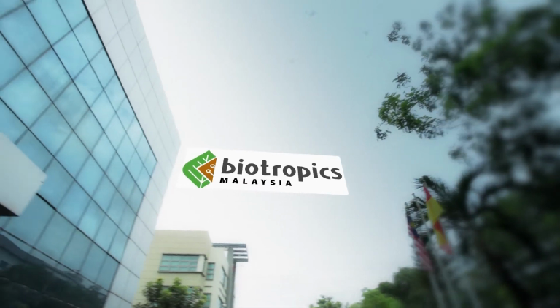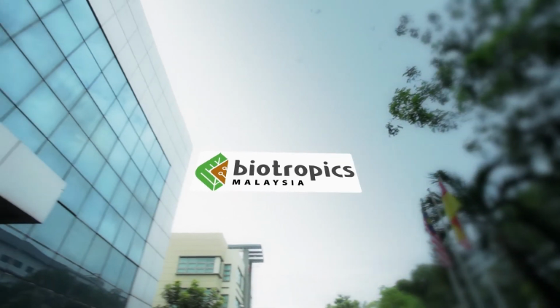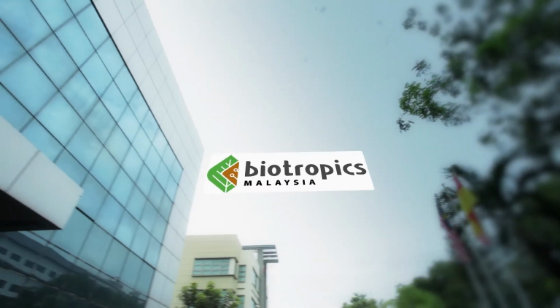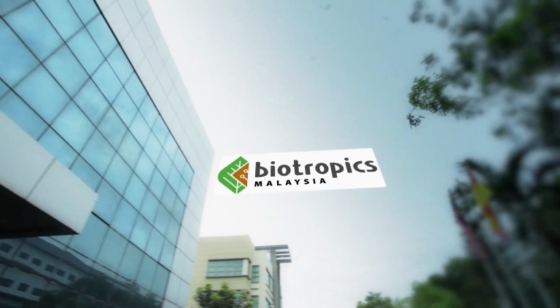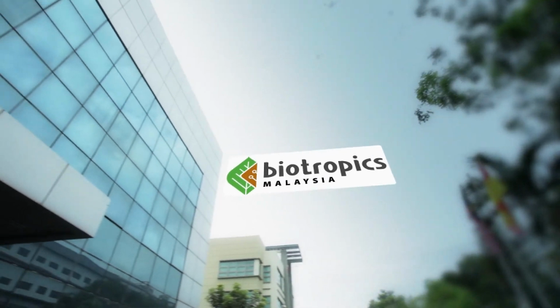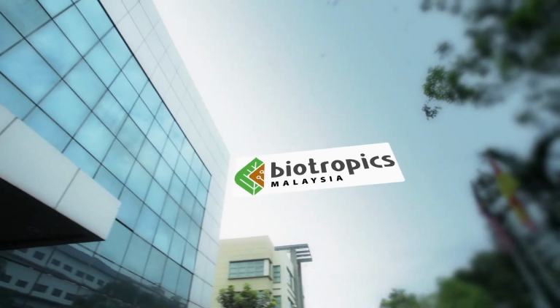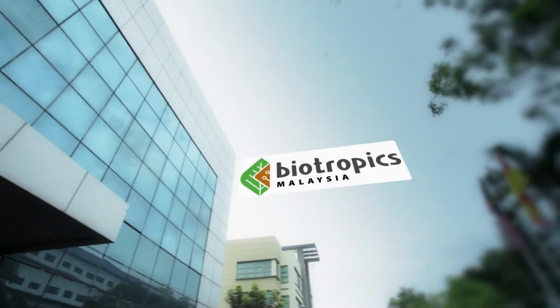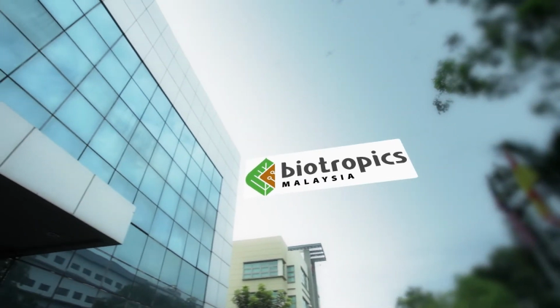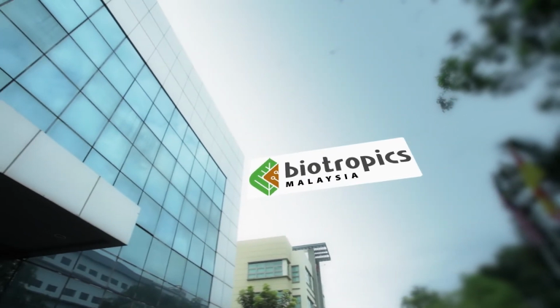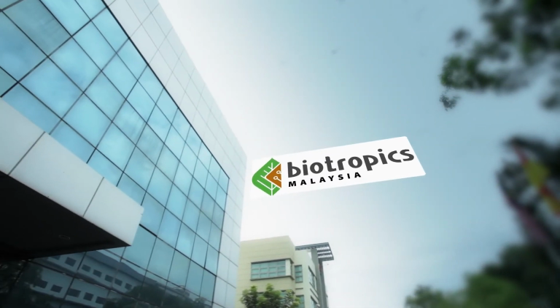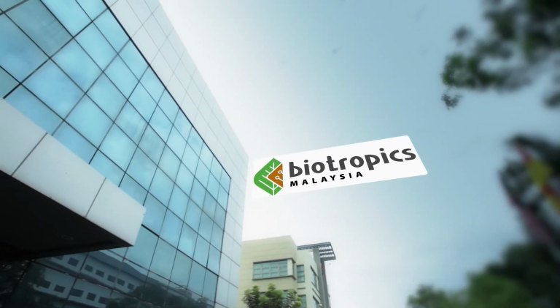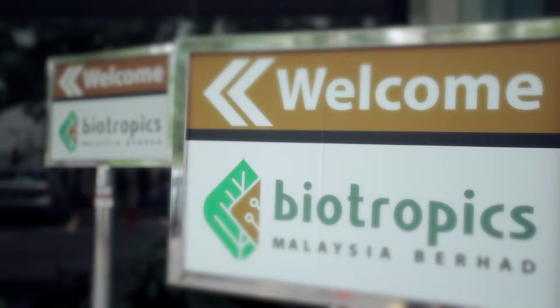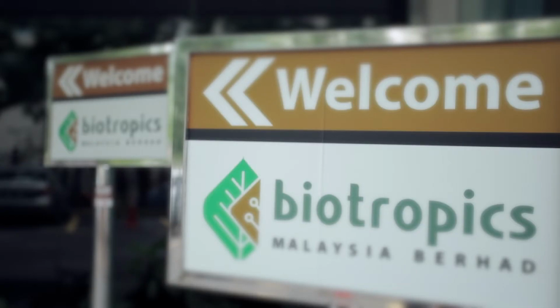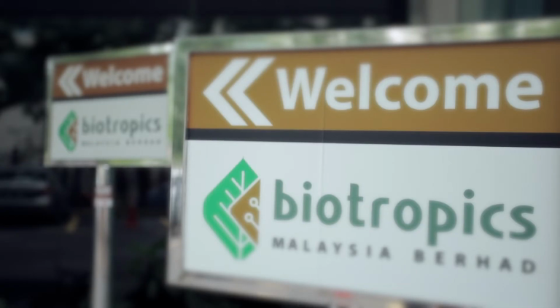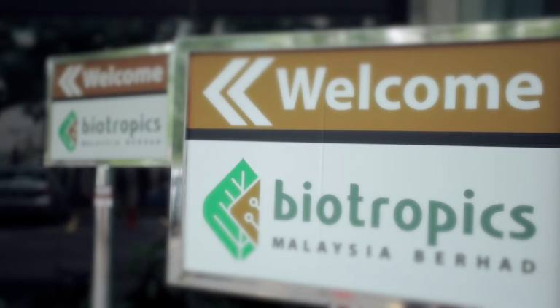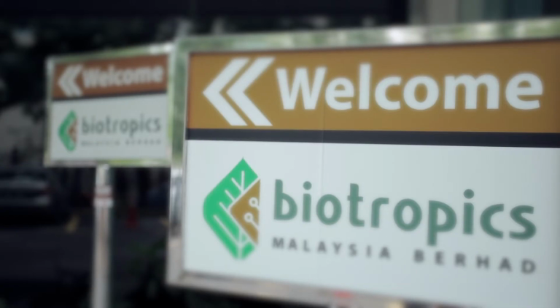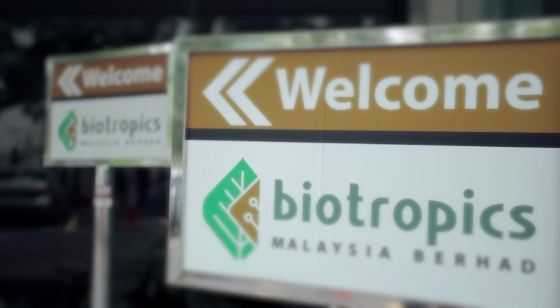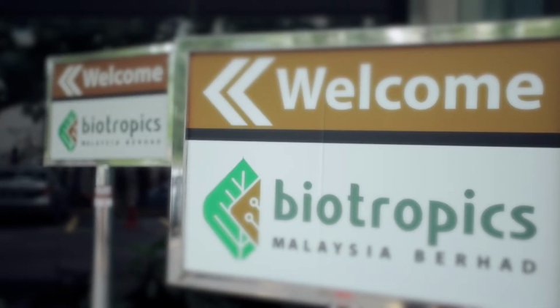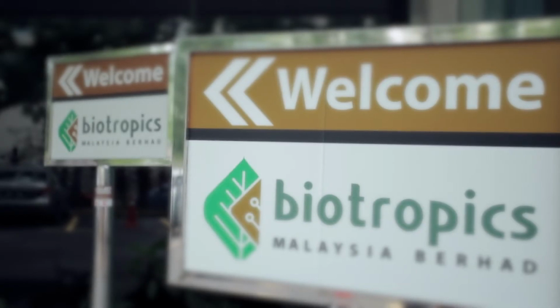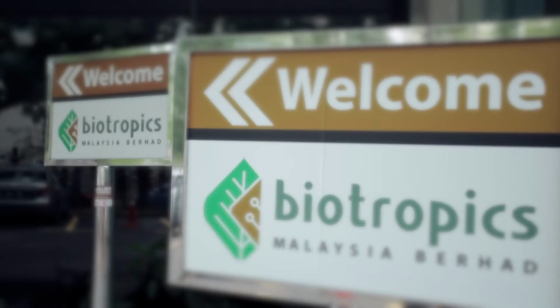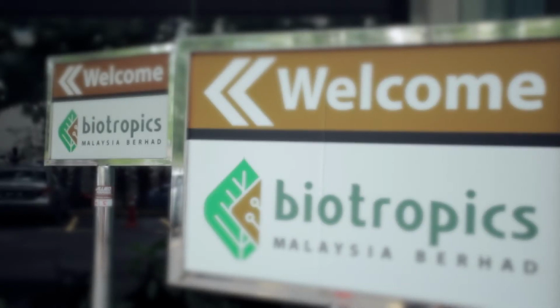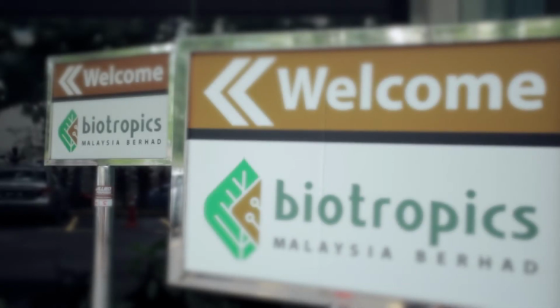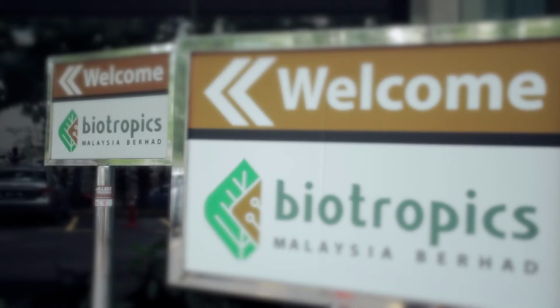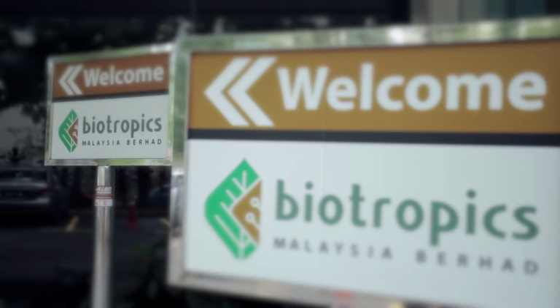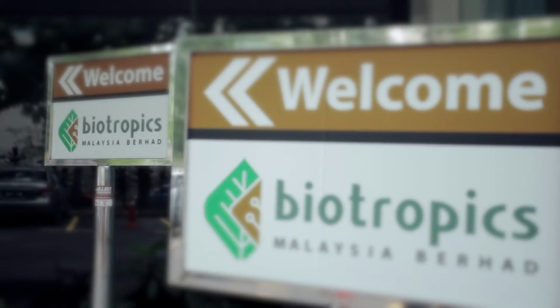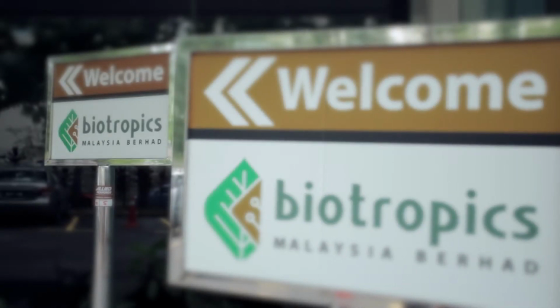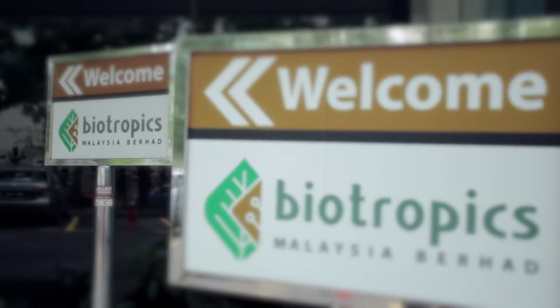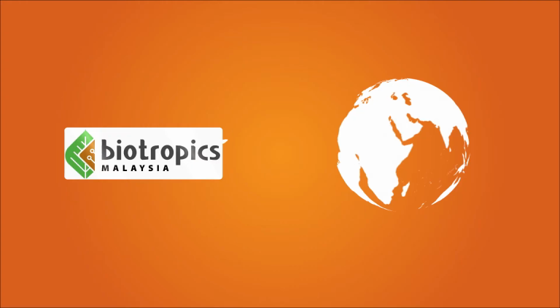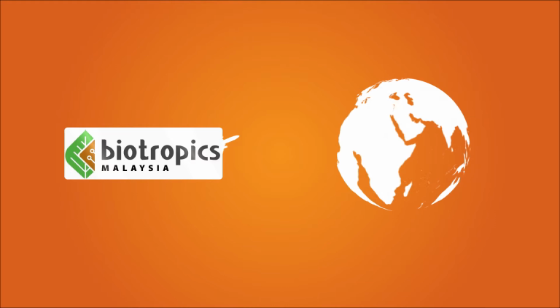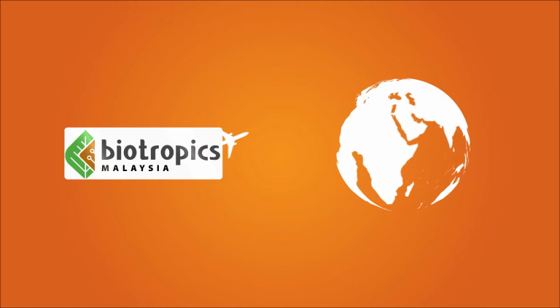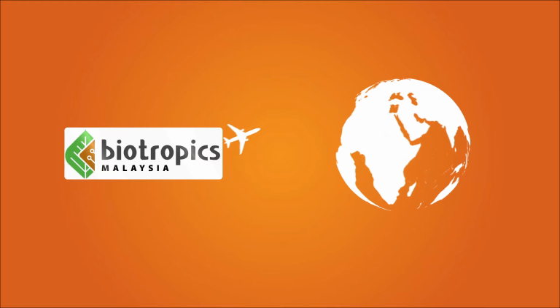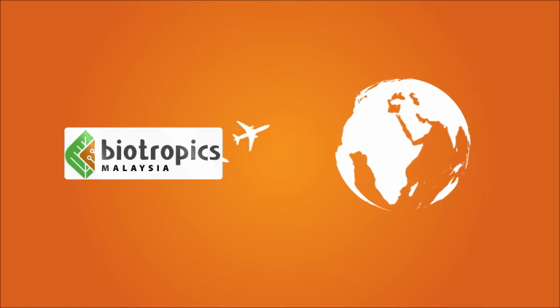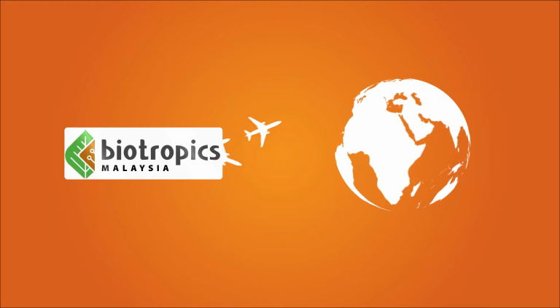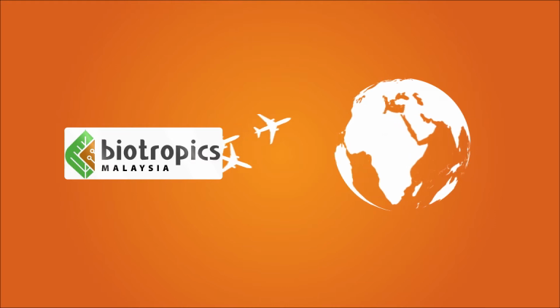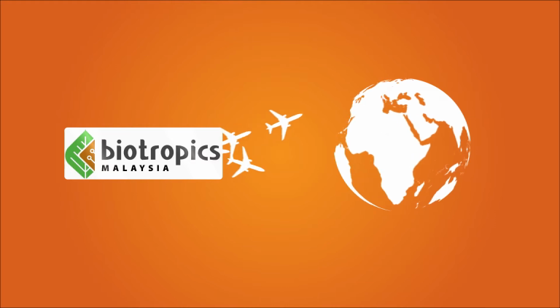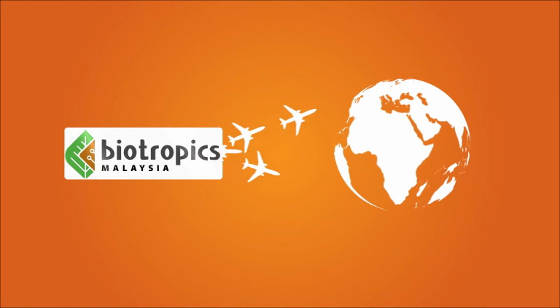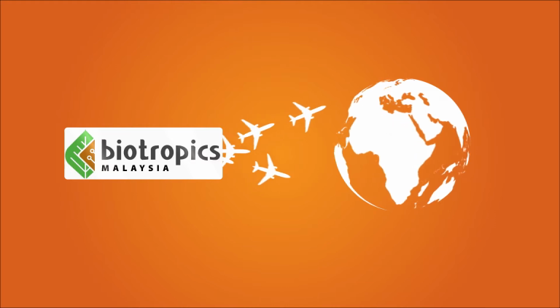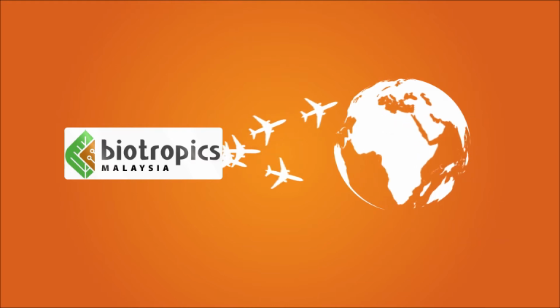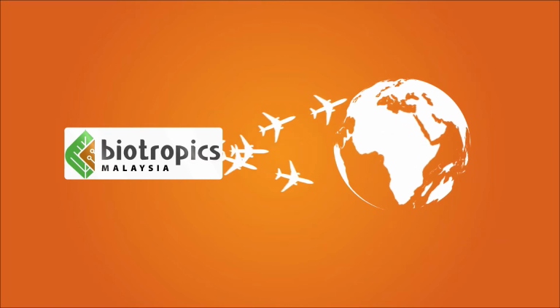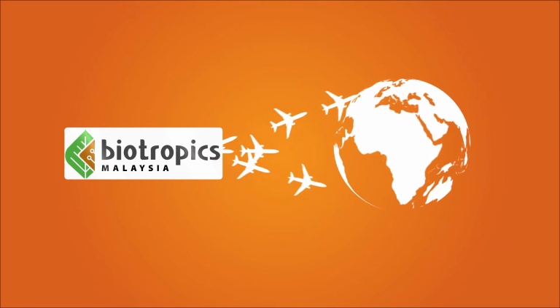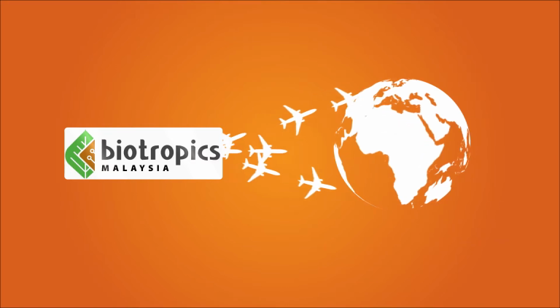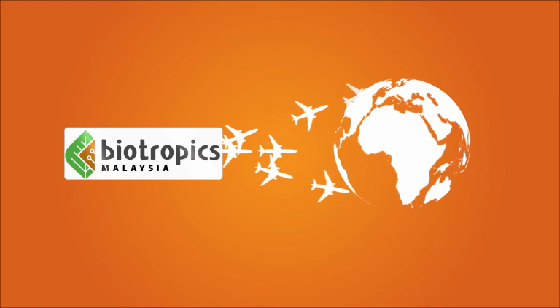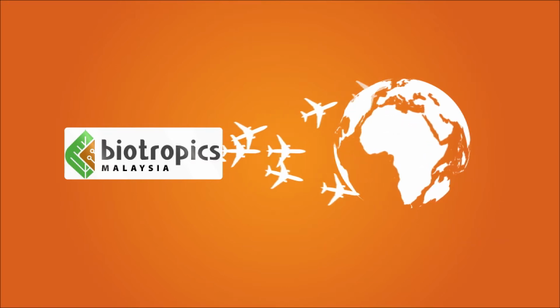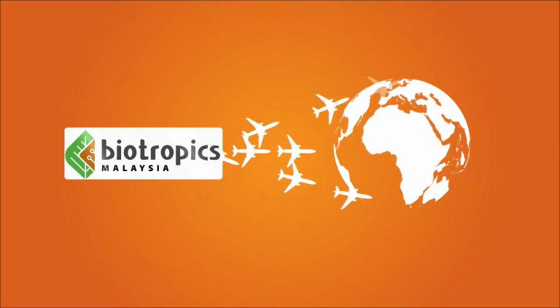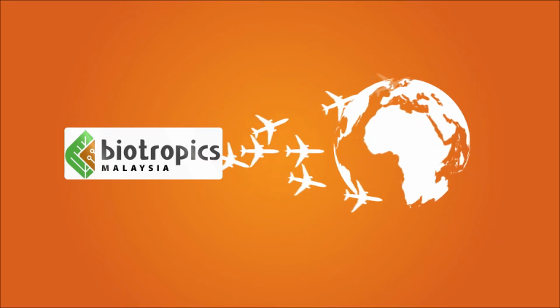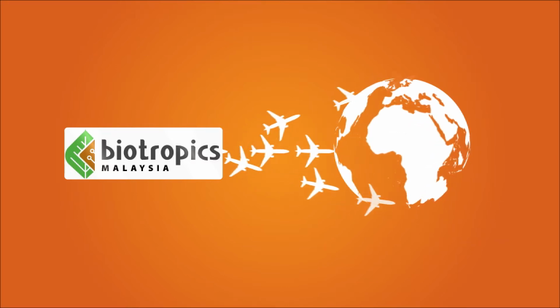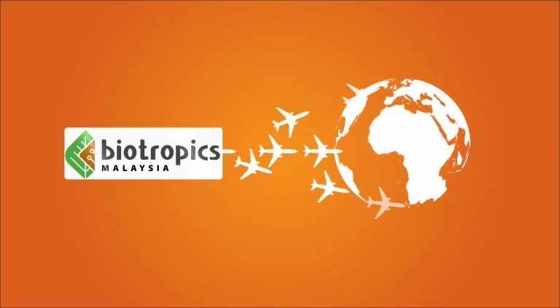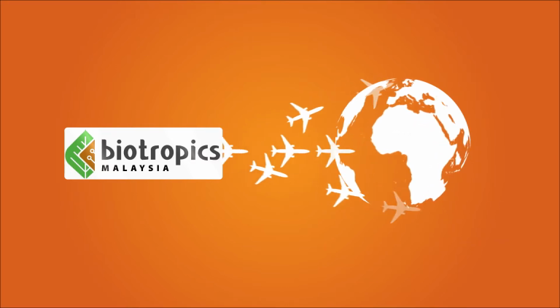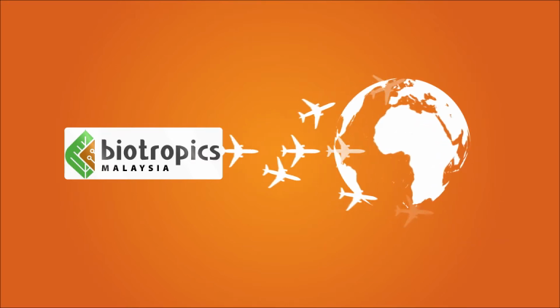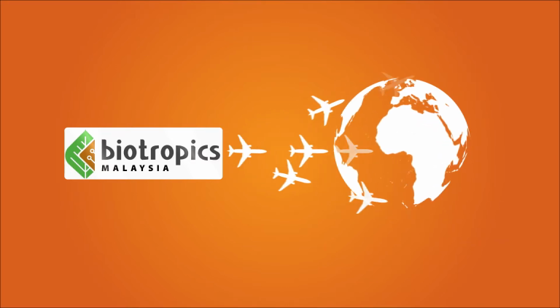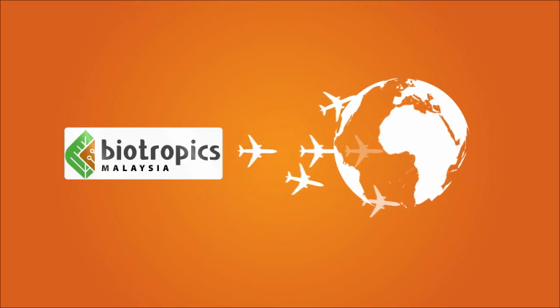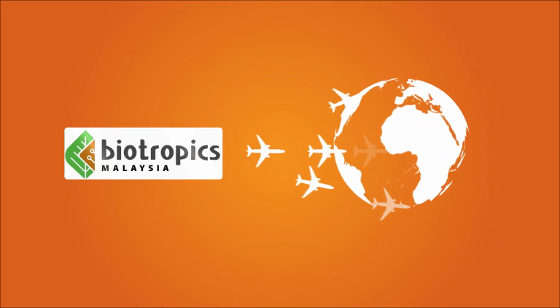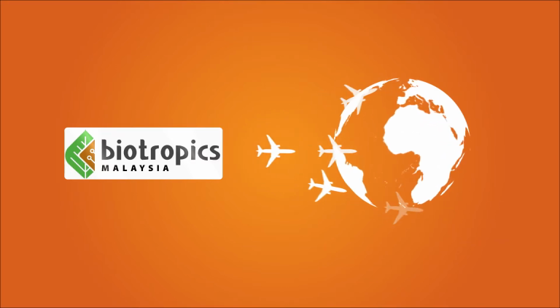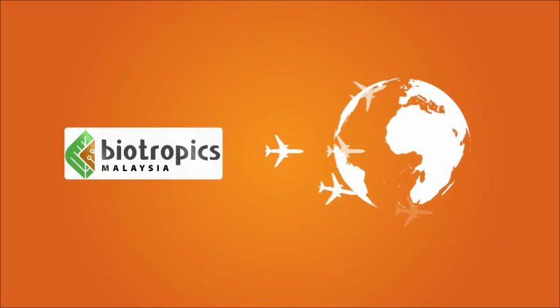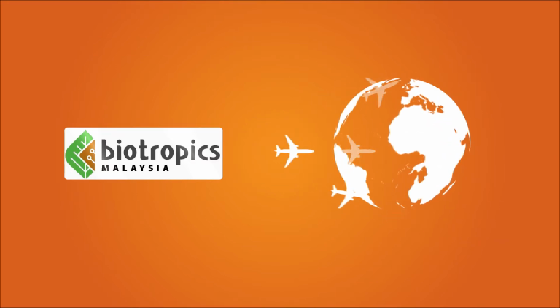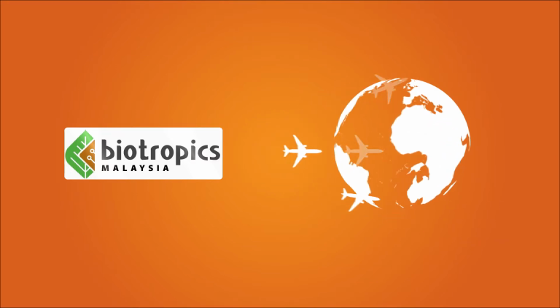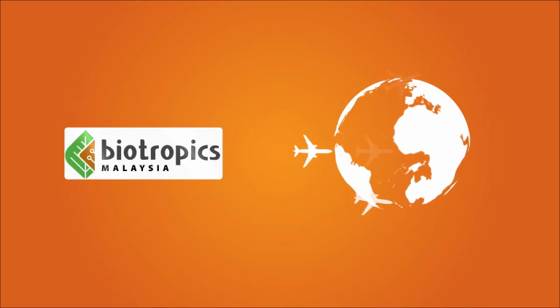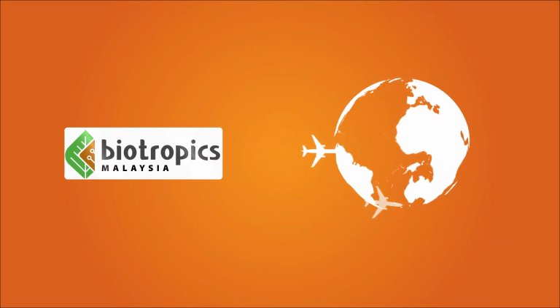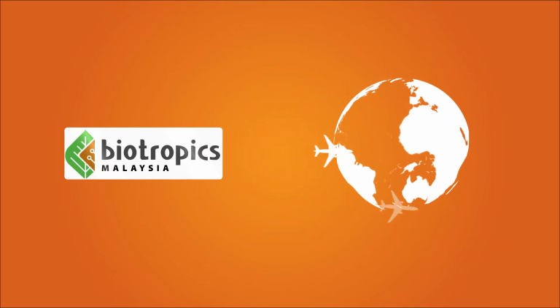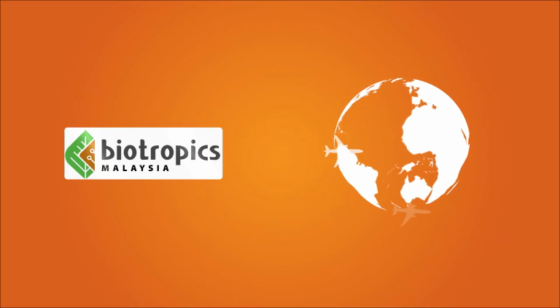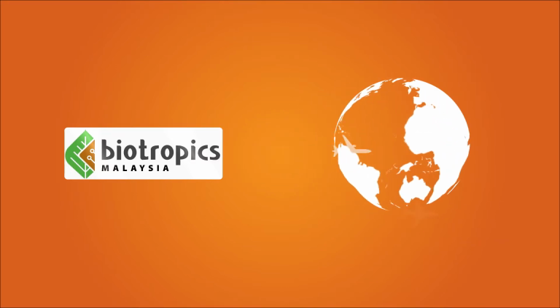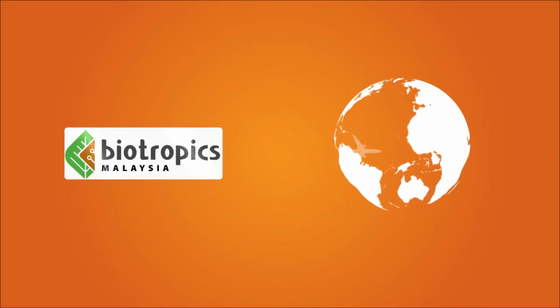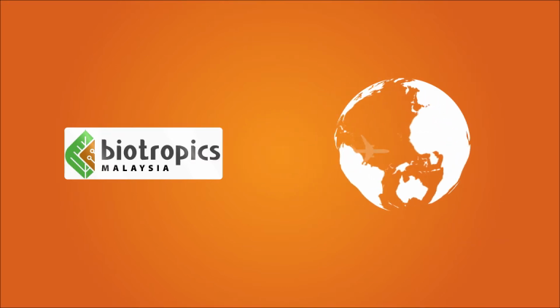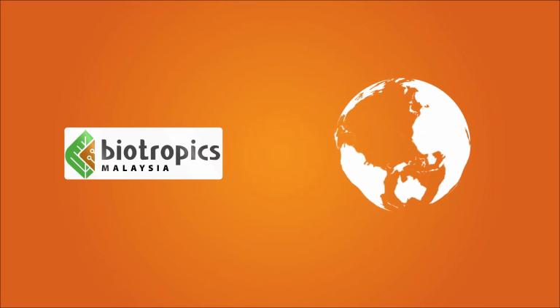Biotropics Malaysia, a Malaysian BioNexus status company, emerges as a pioneer in exporting Tonkat Ali to the world.